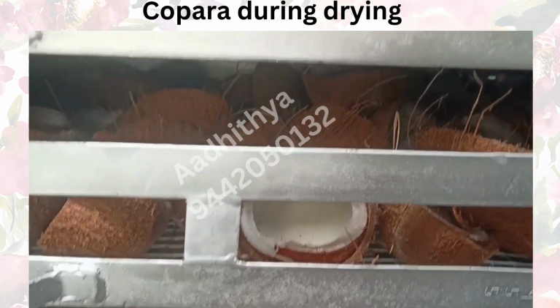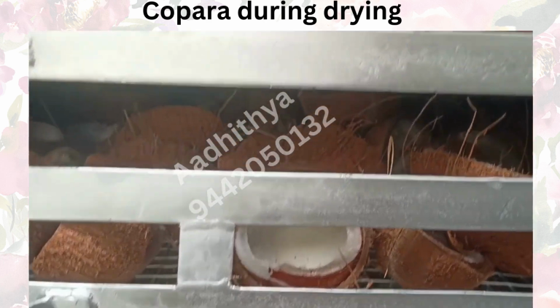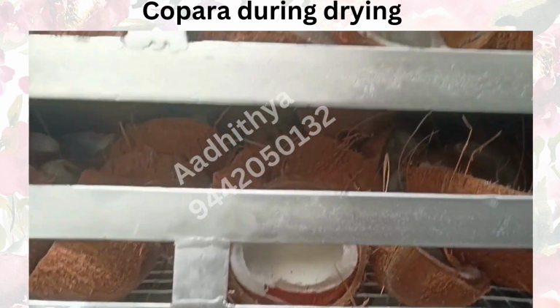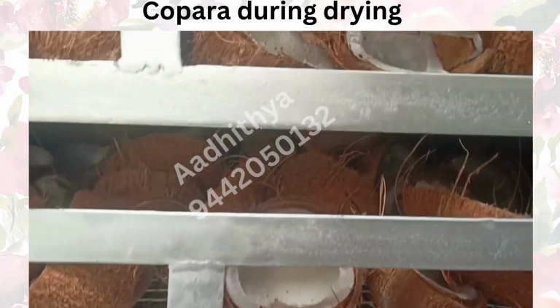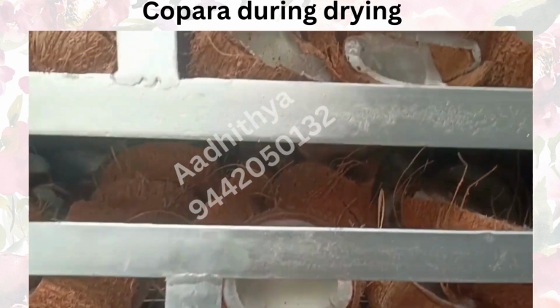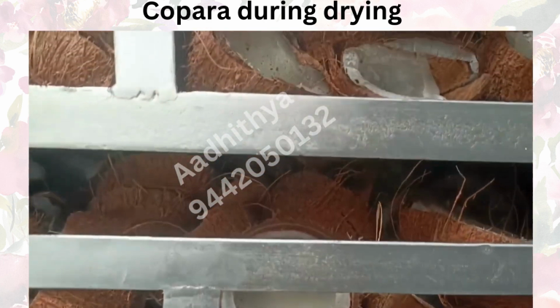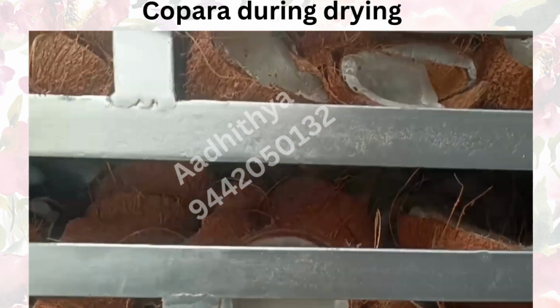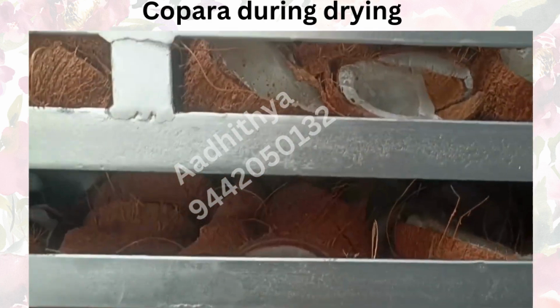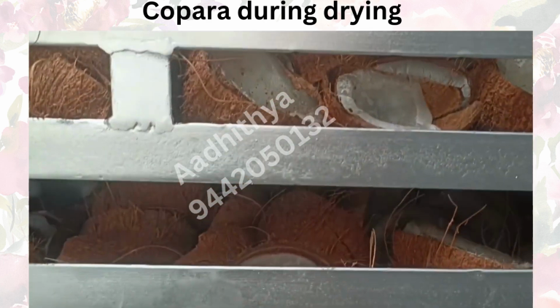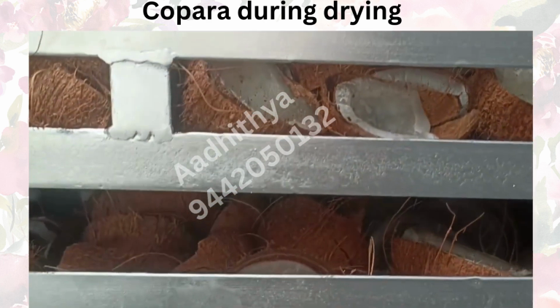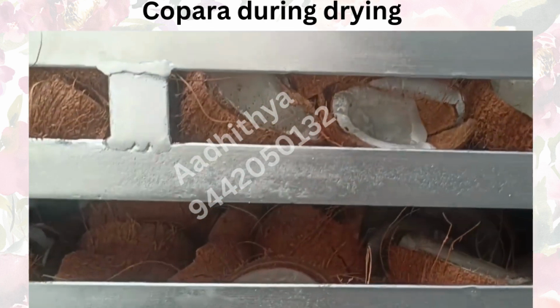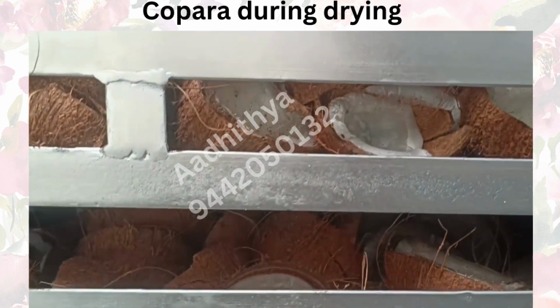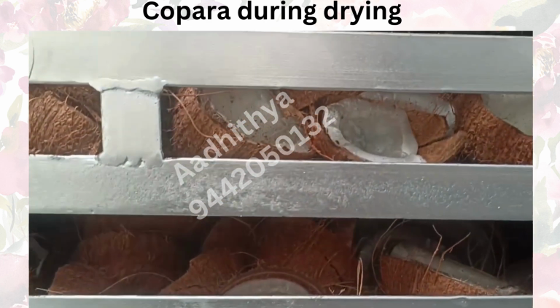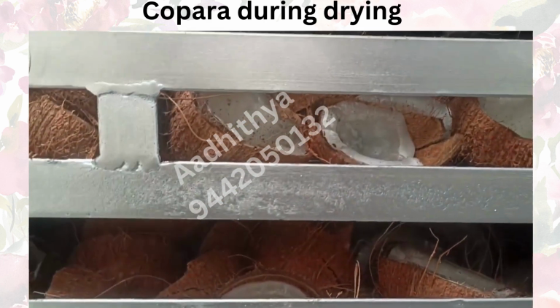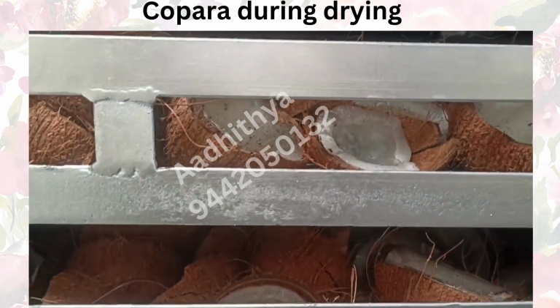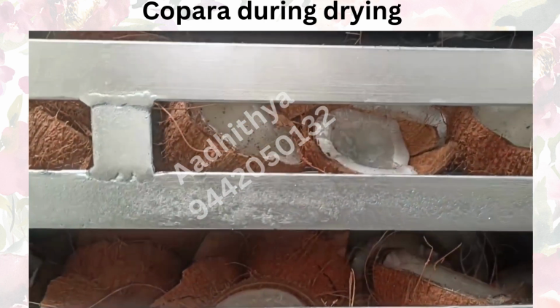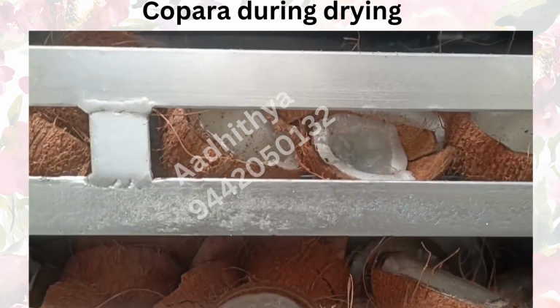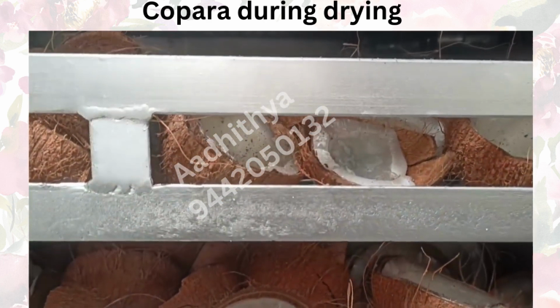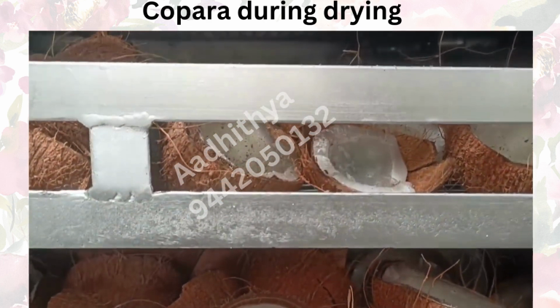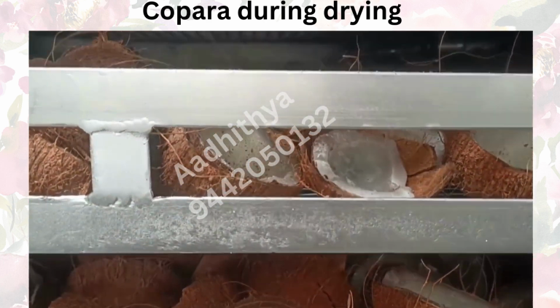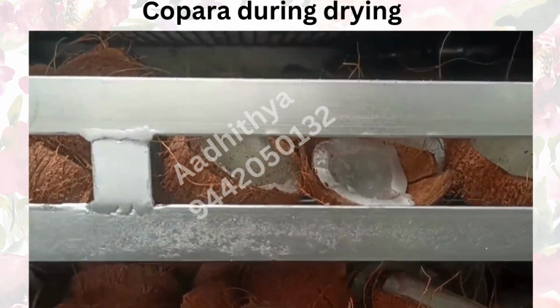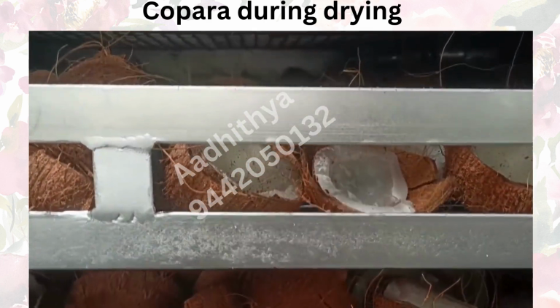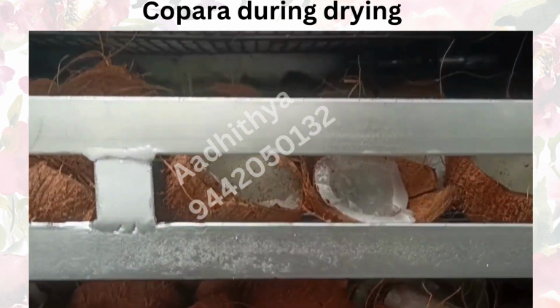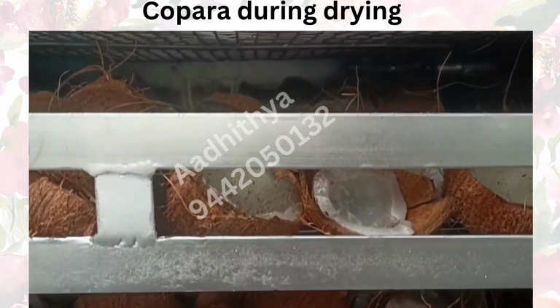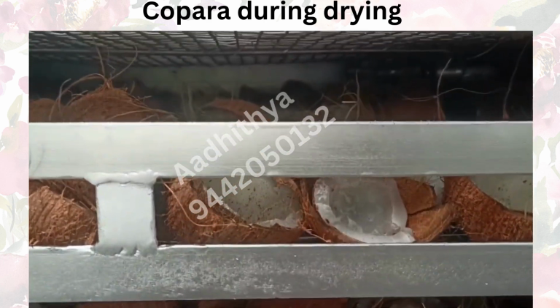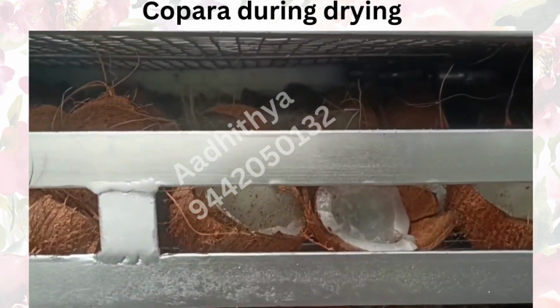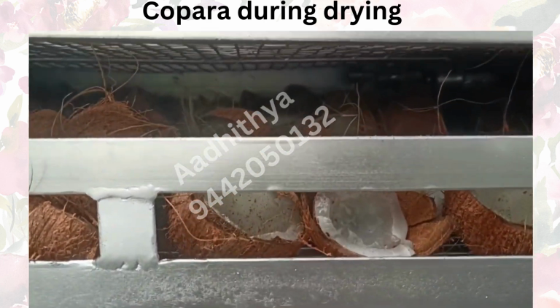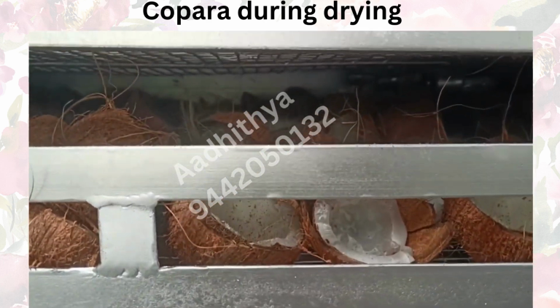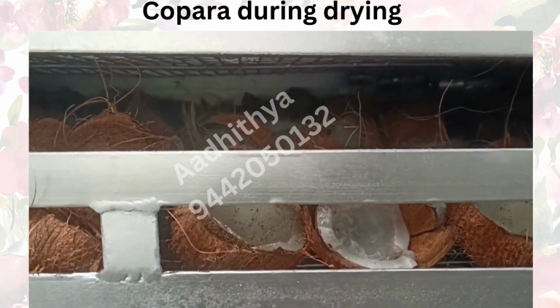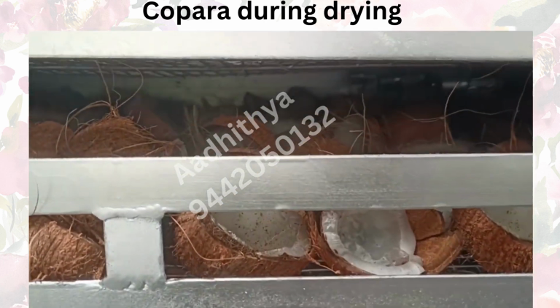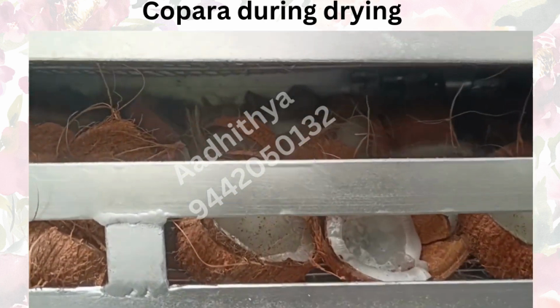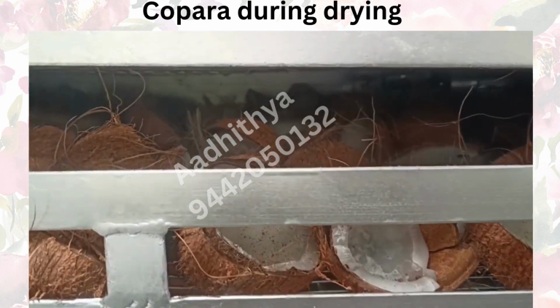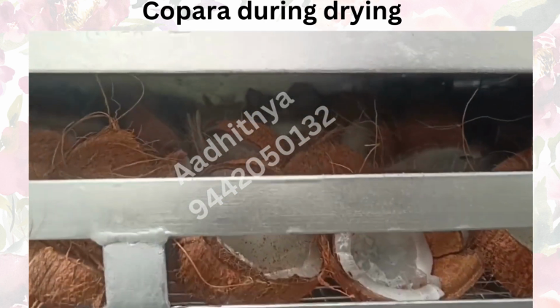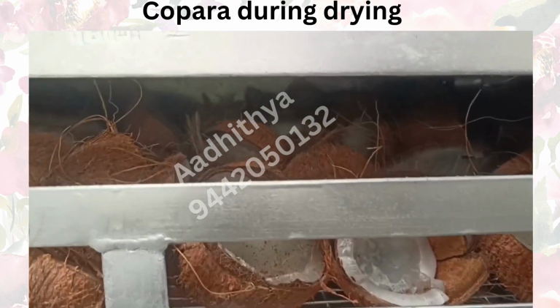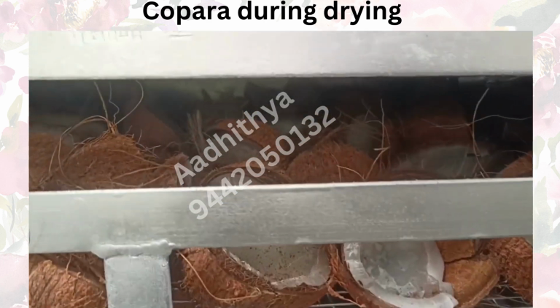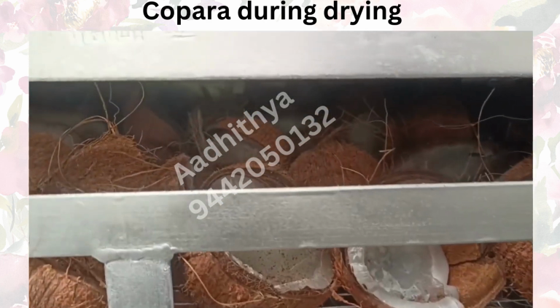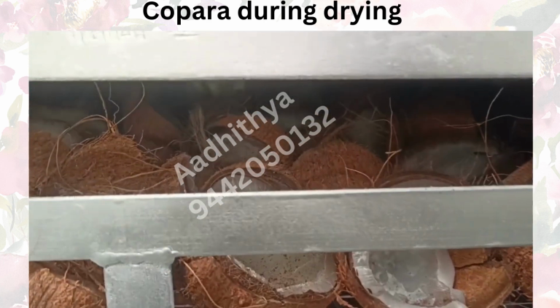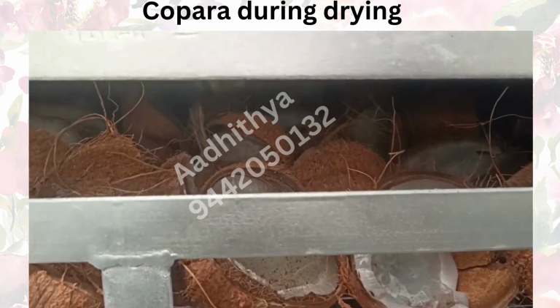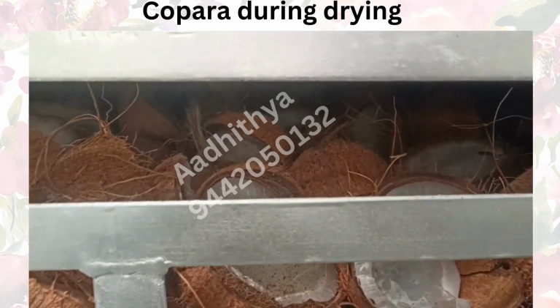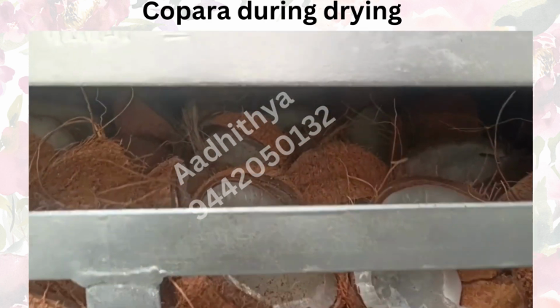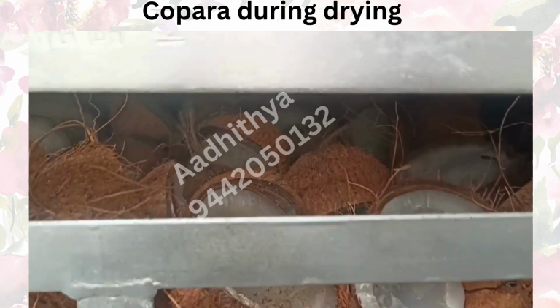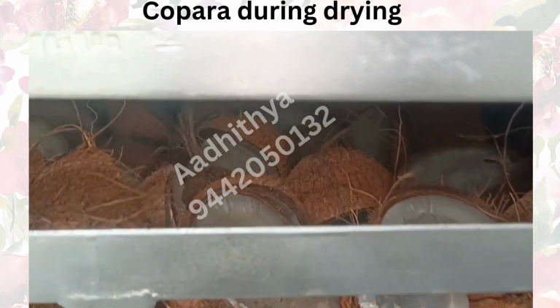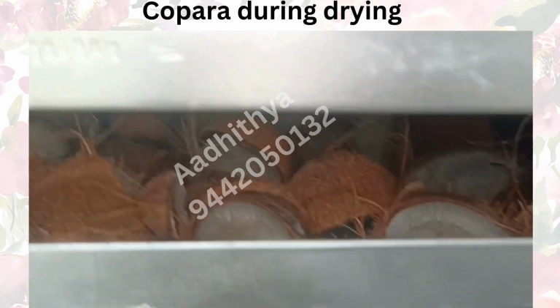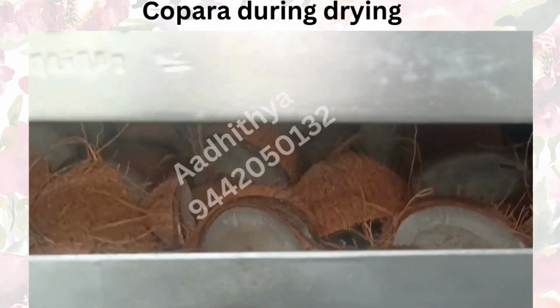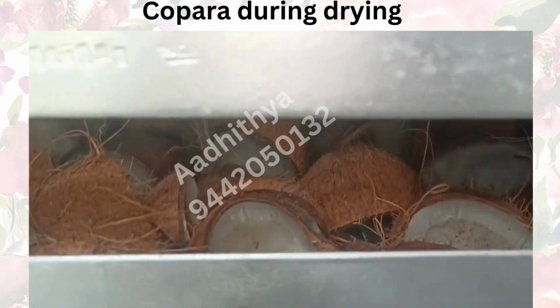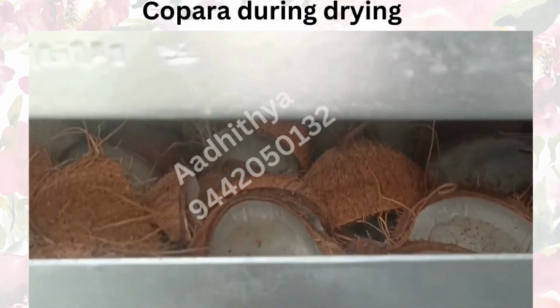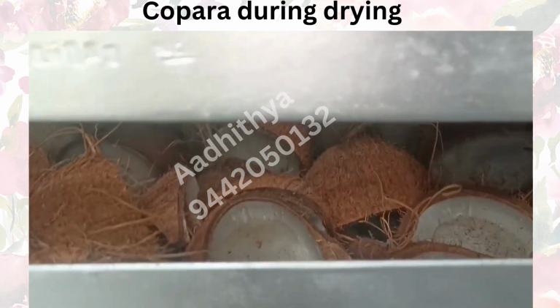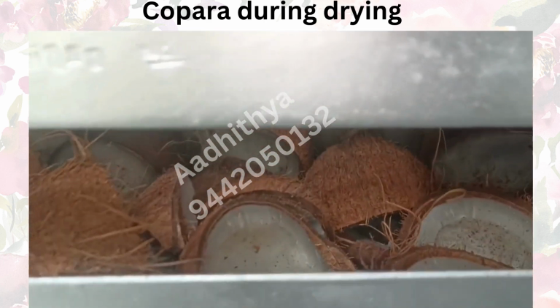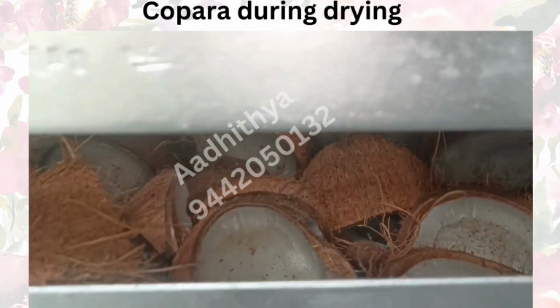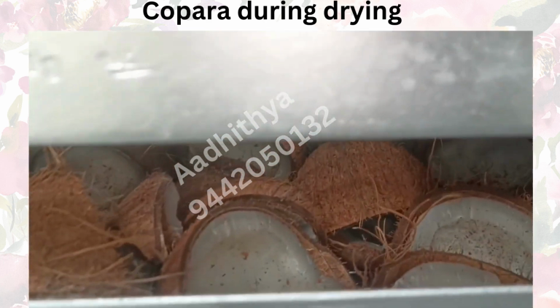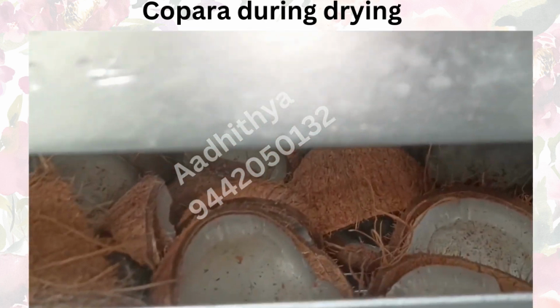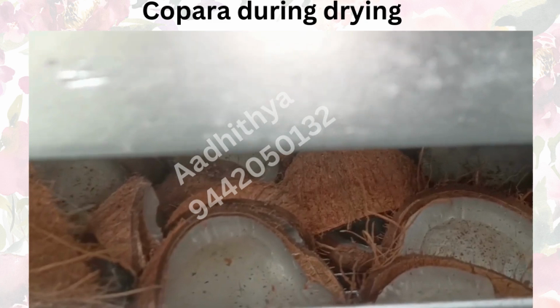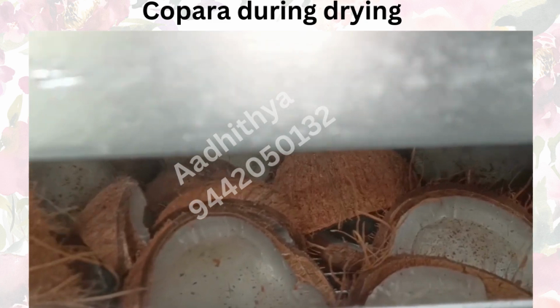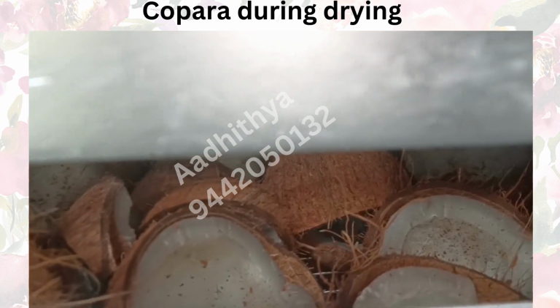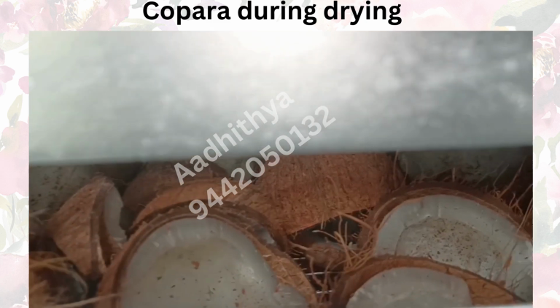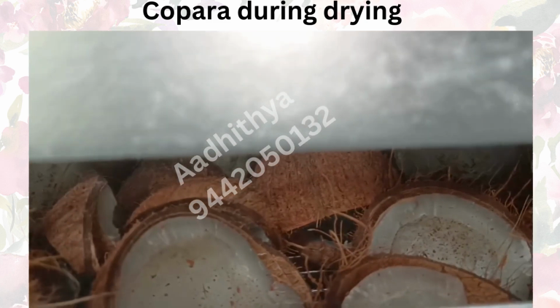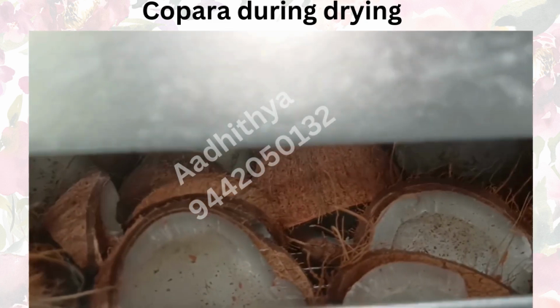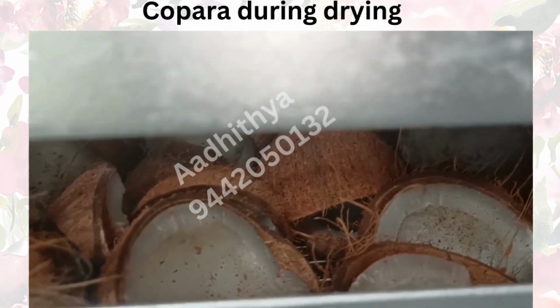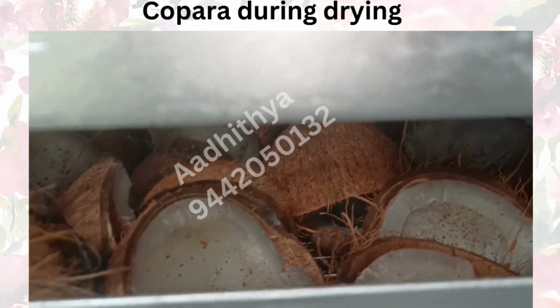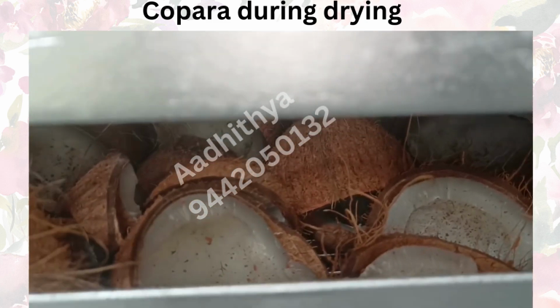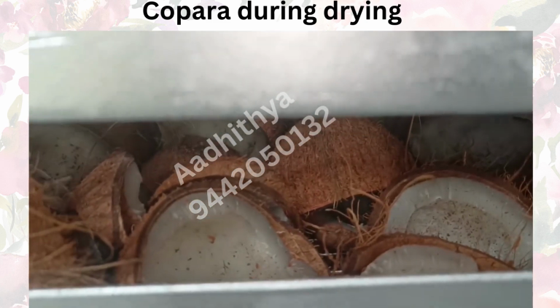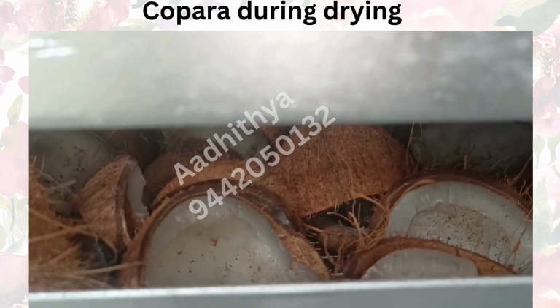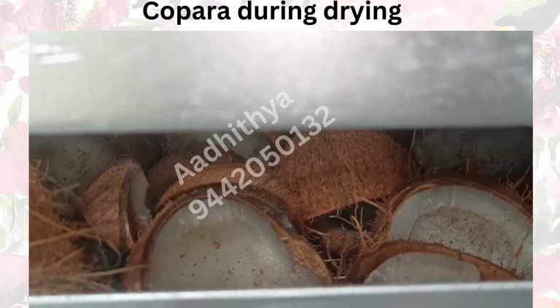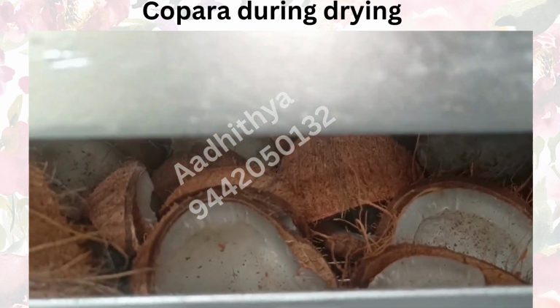These dryers are designed for easy operation, allowing a single person to load and unload the coconuts onto the trays with minimal effort.